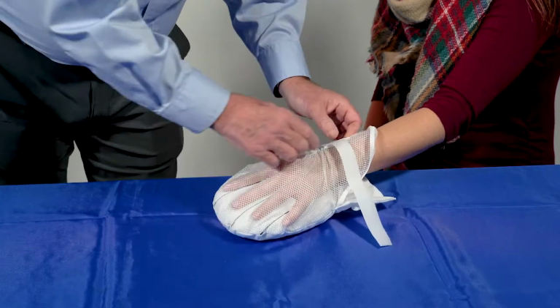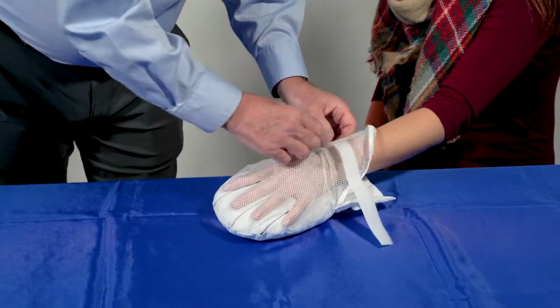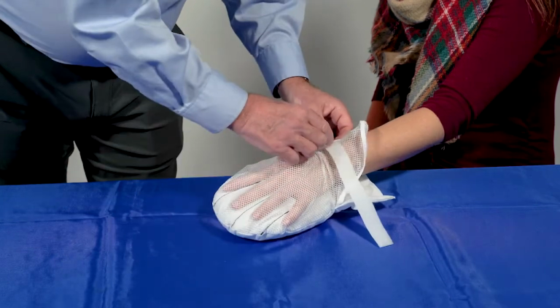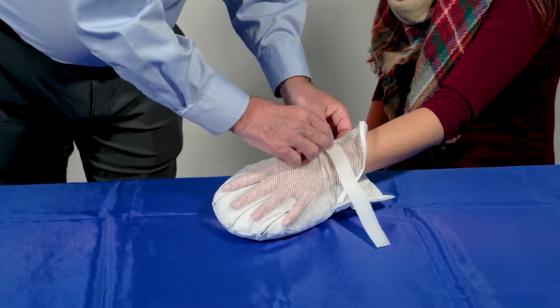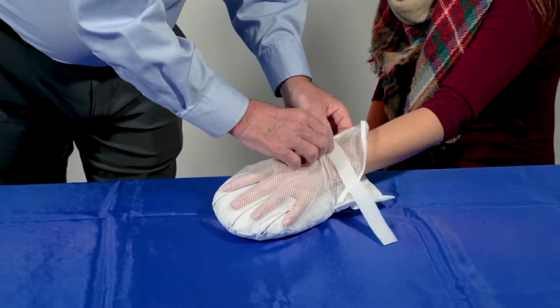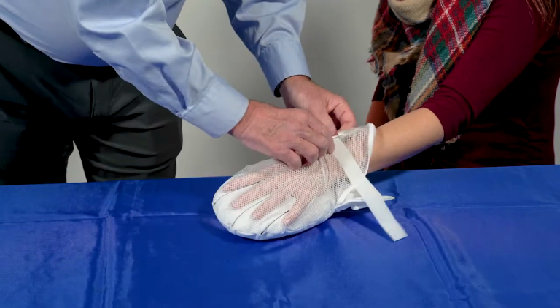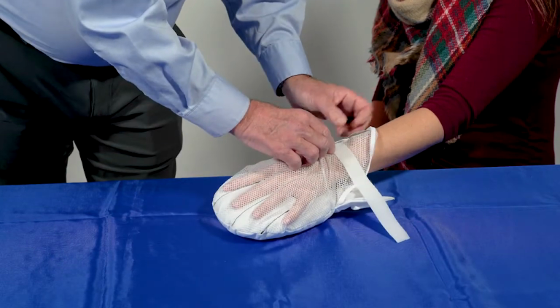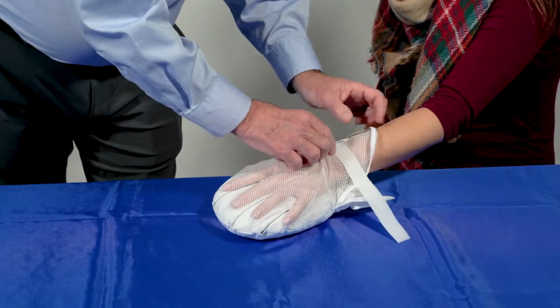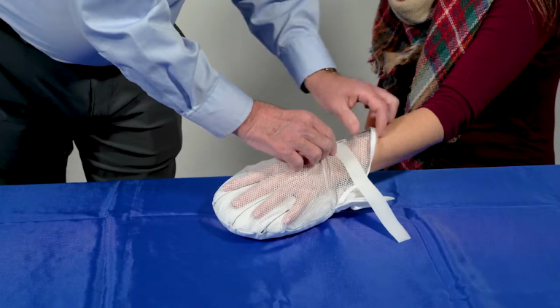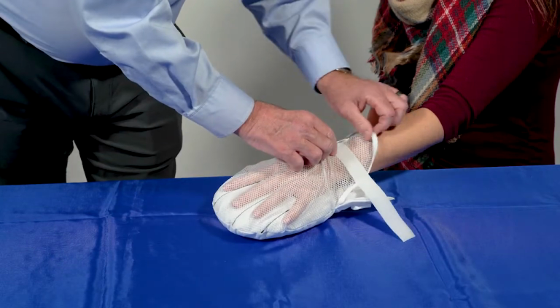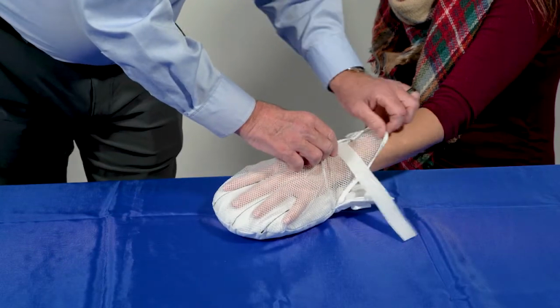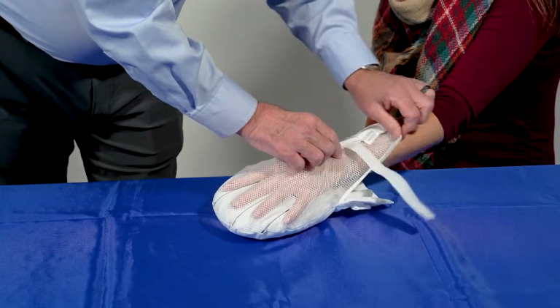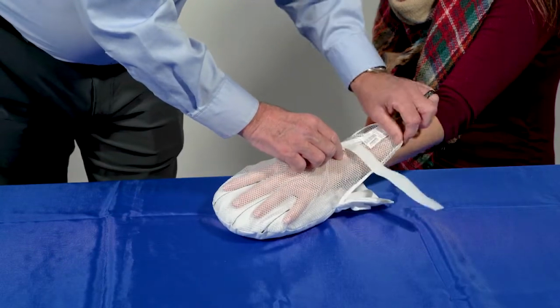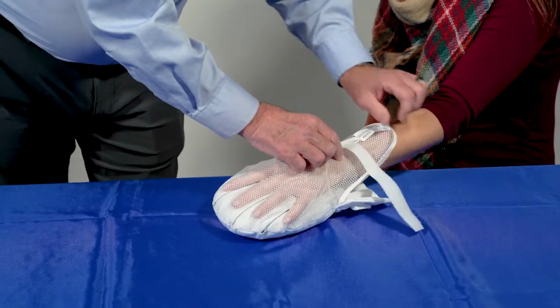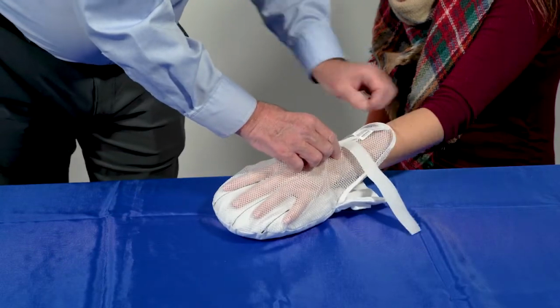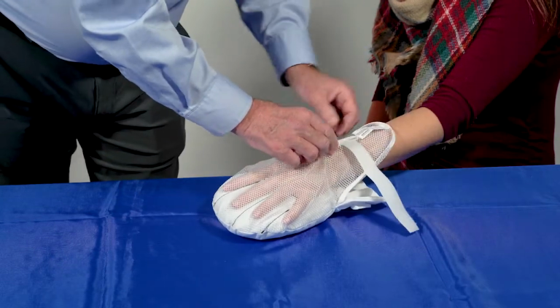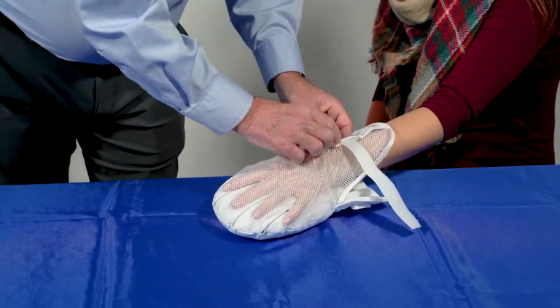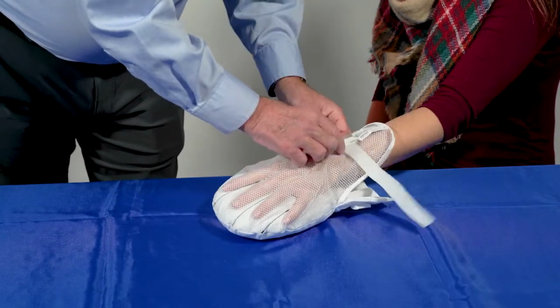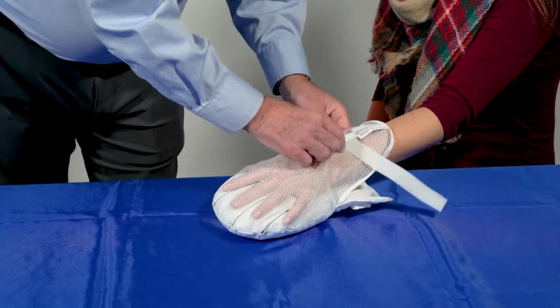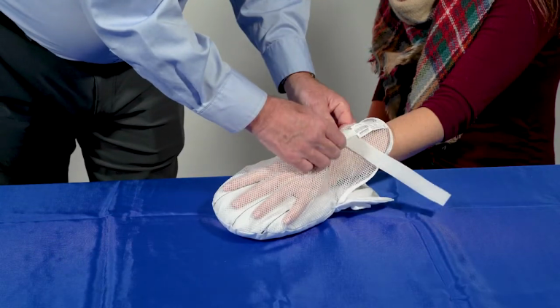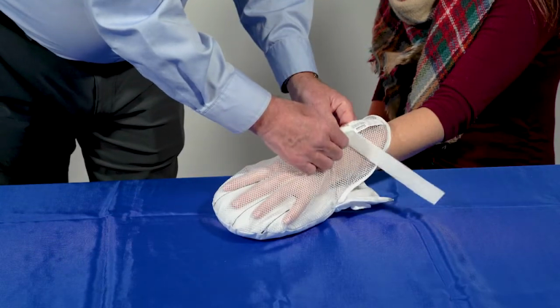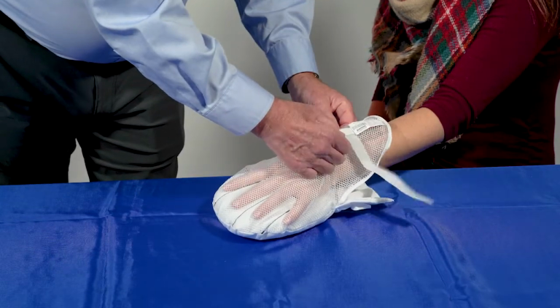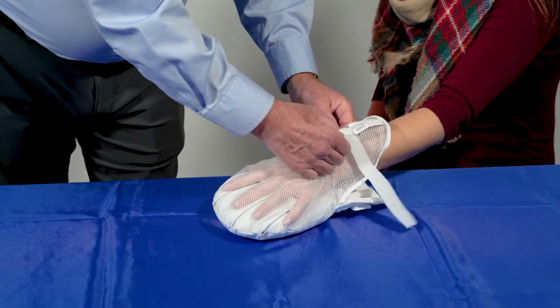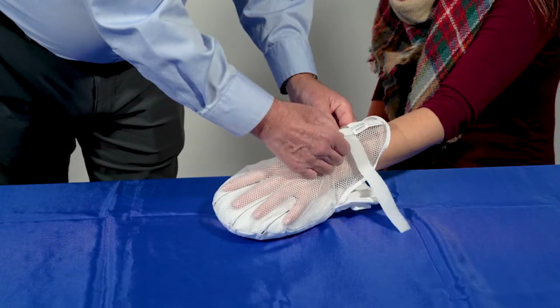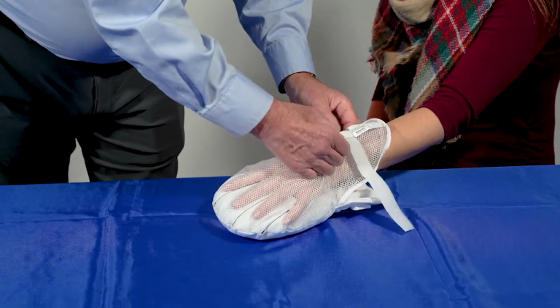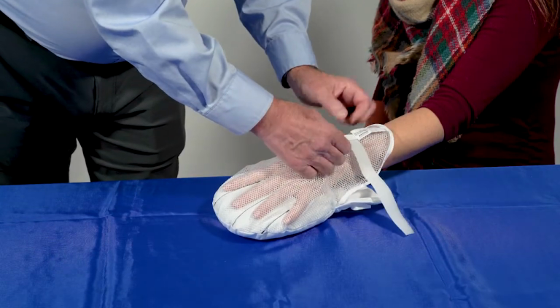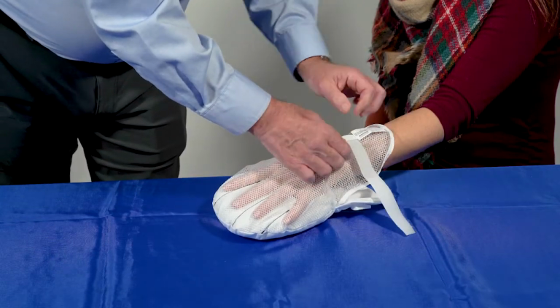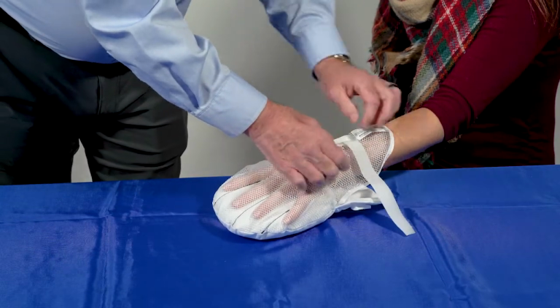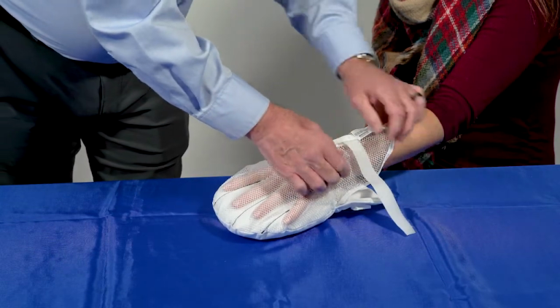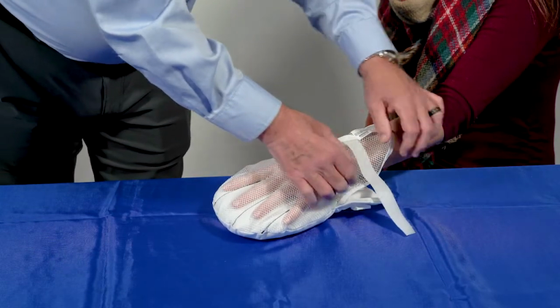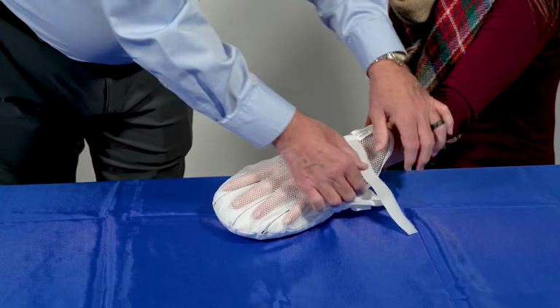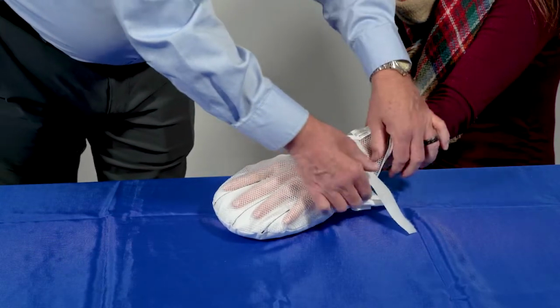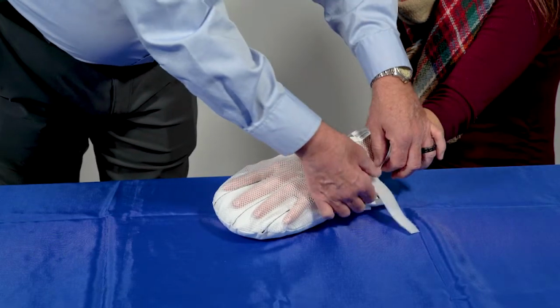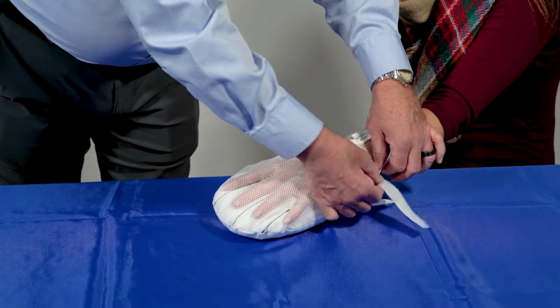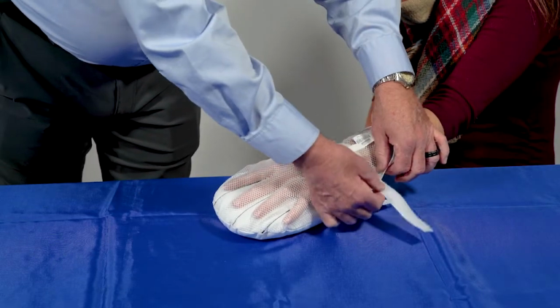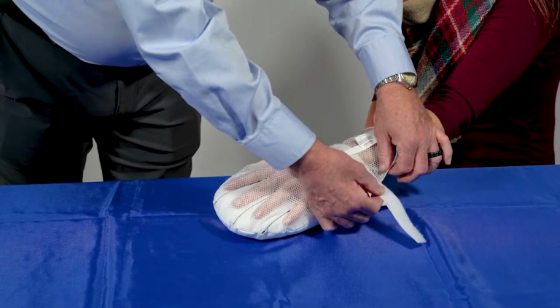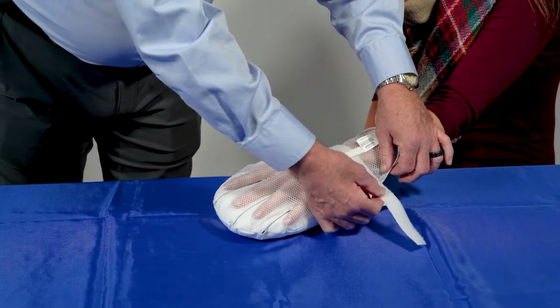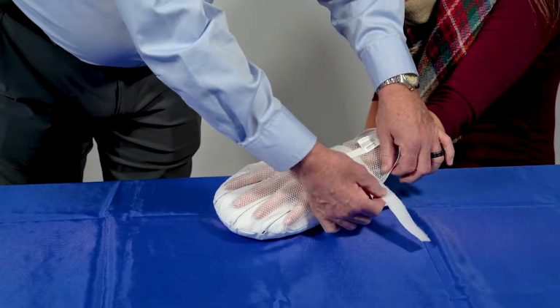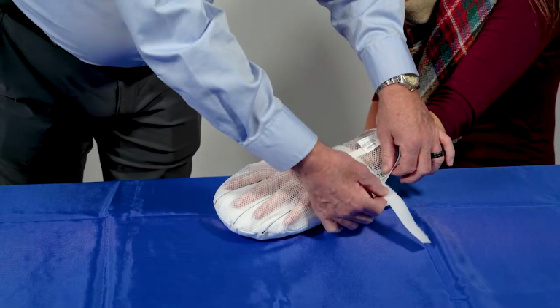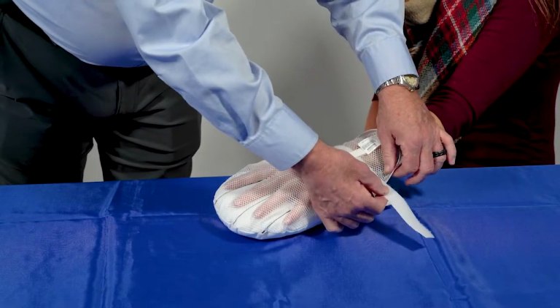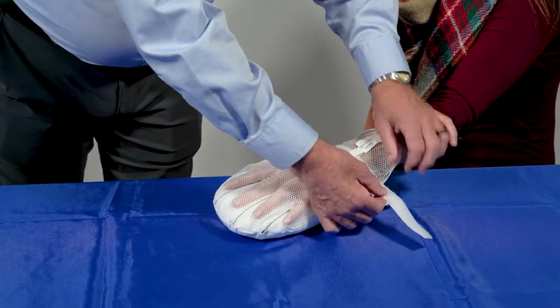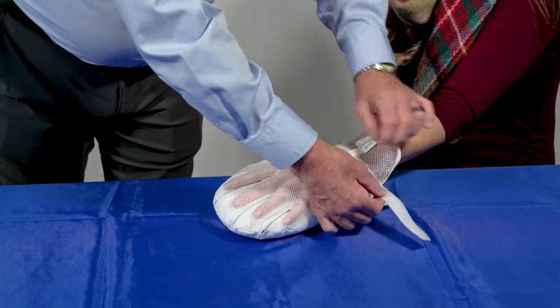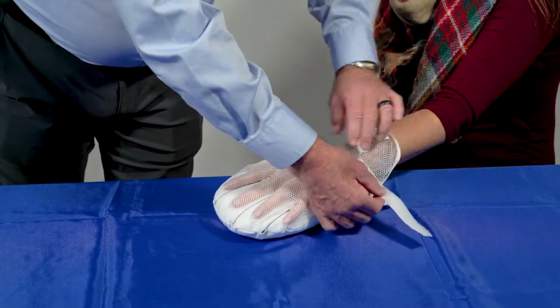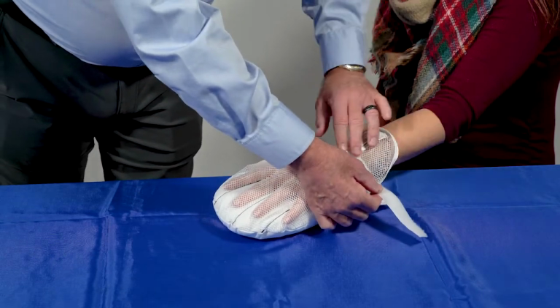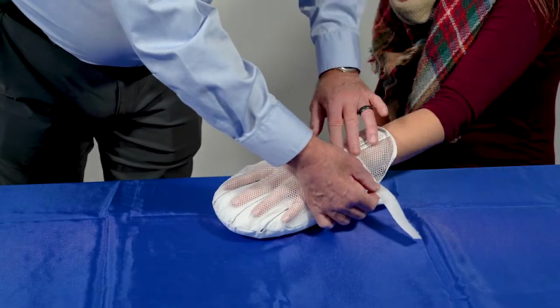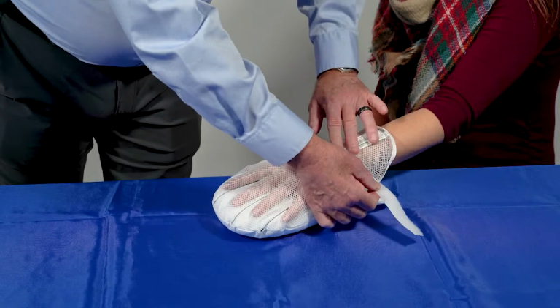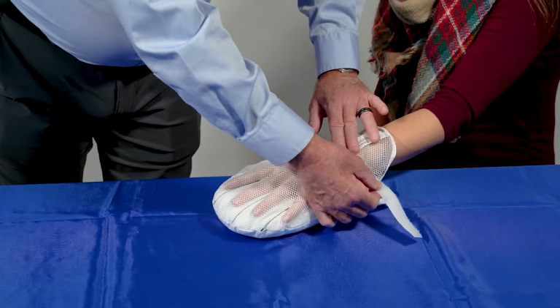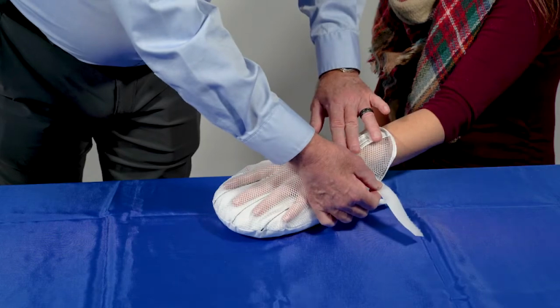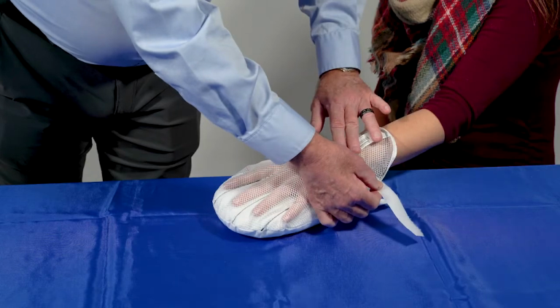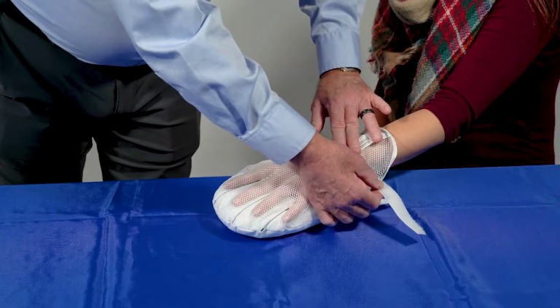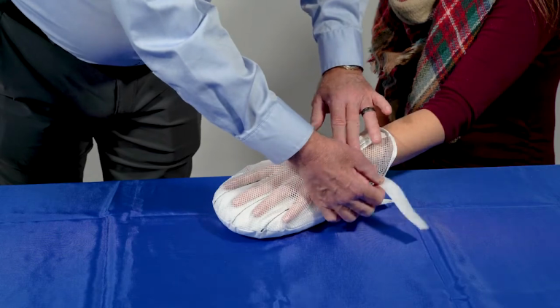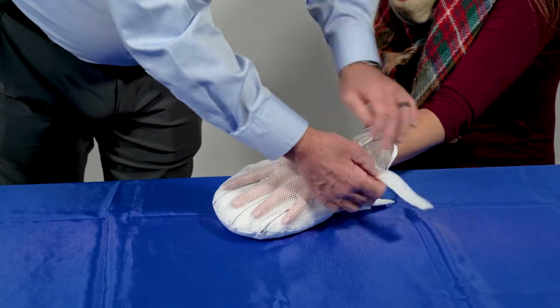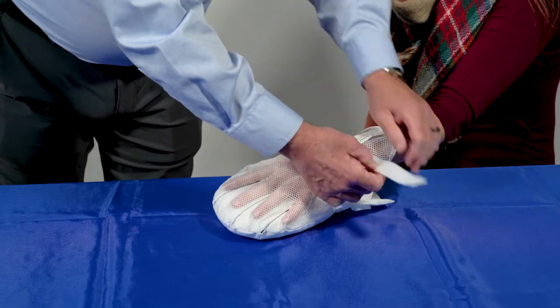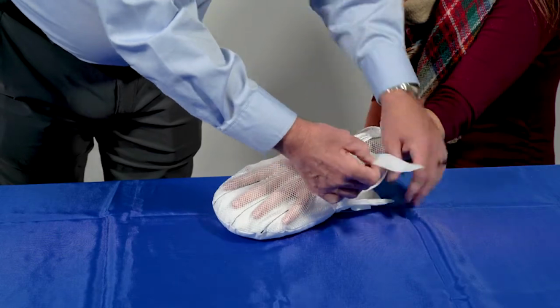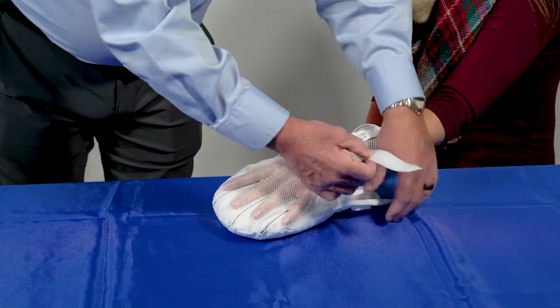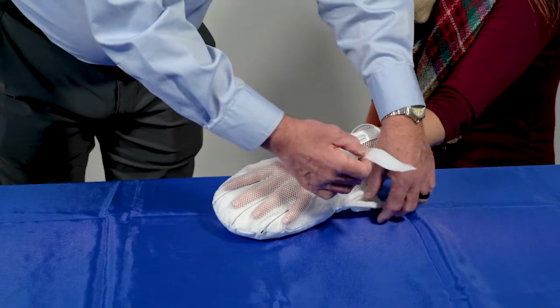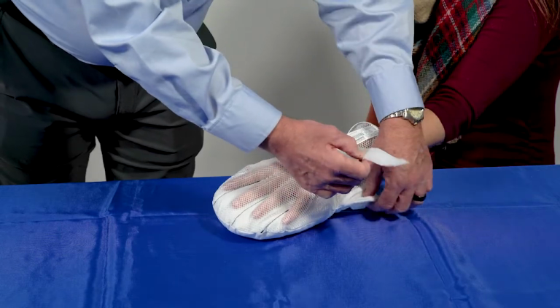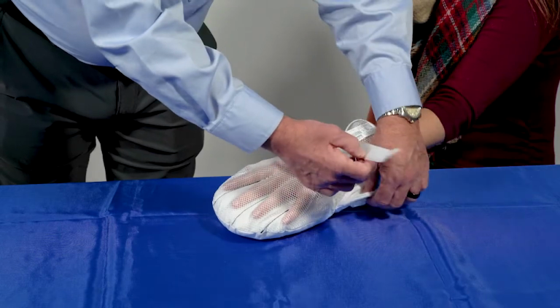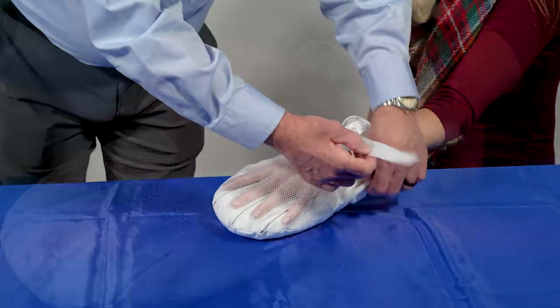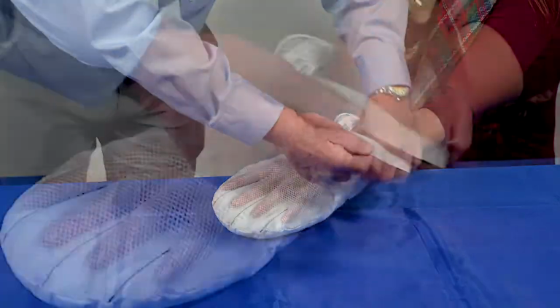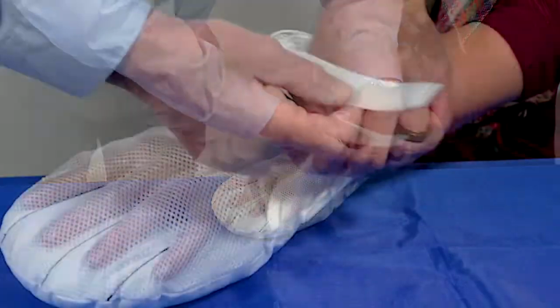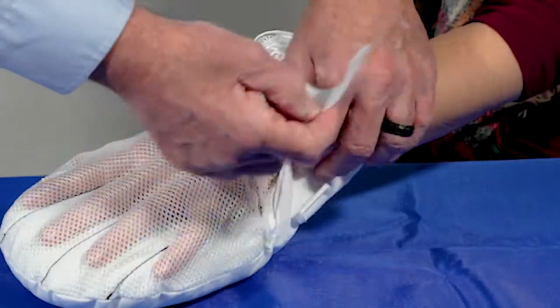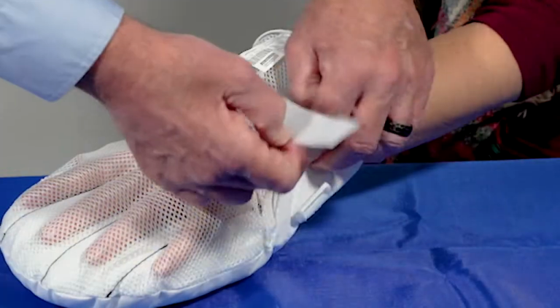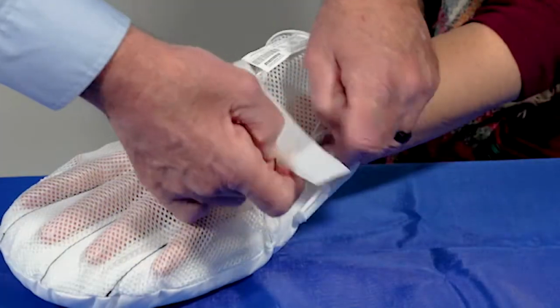Wrap the wrist strap around the smallest part of the patient's wrist, through the plastic ring, and then secure with the hook and loop fastener.